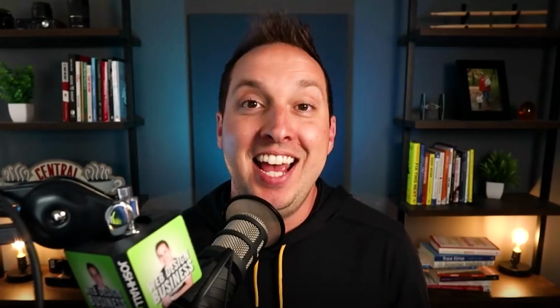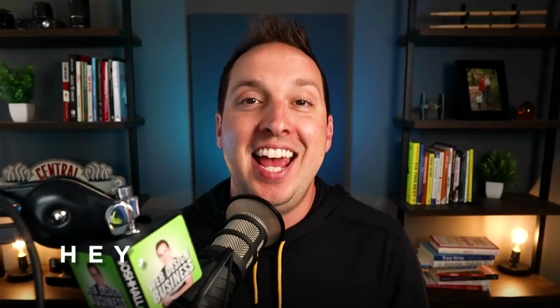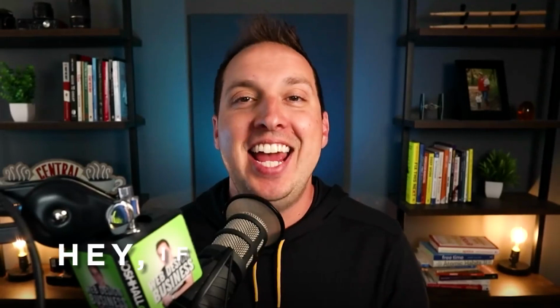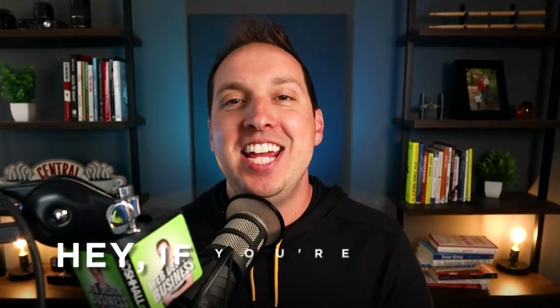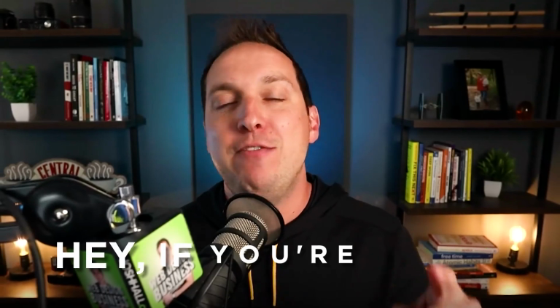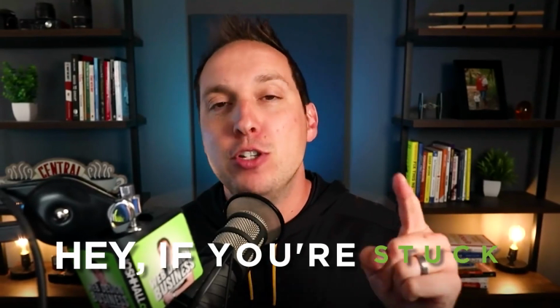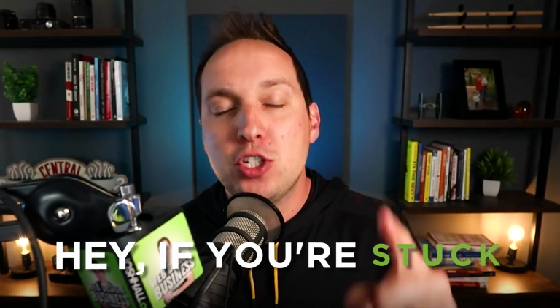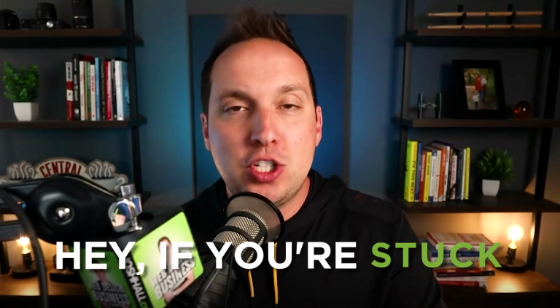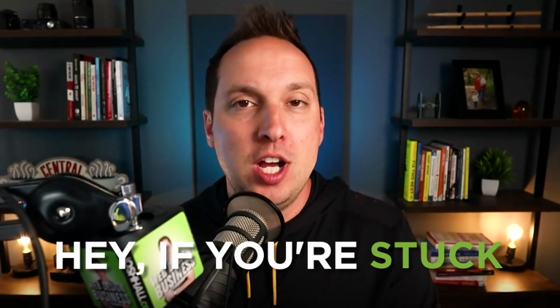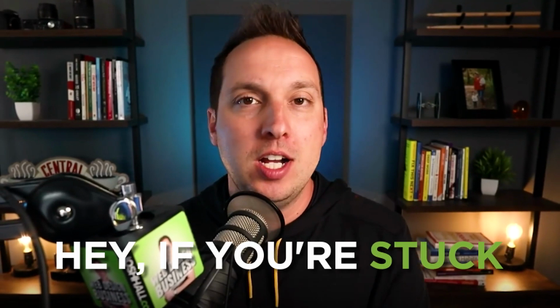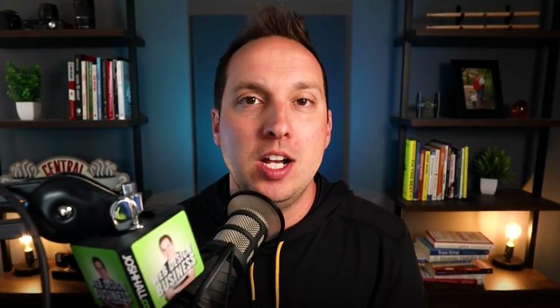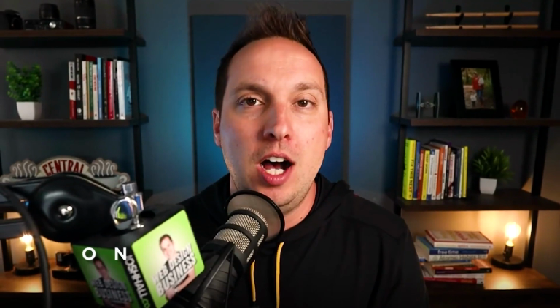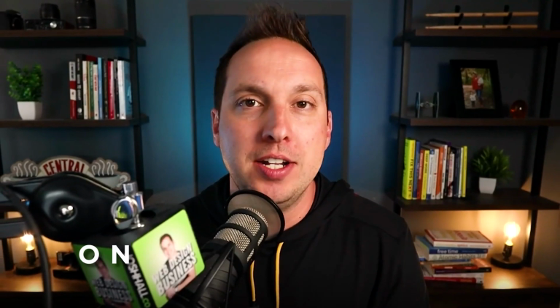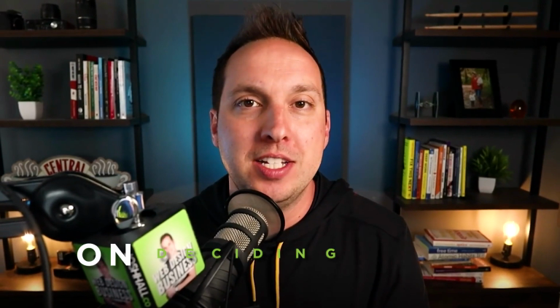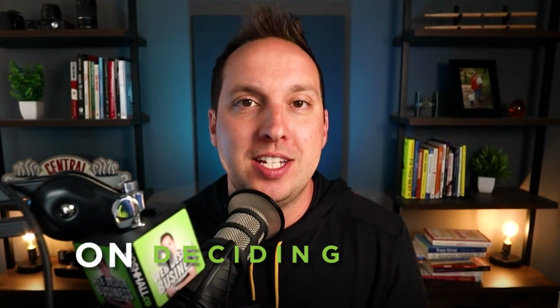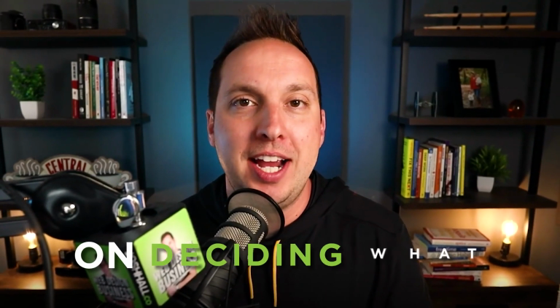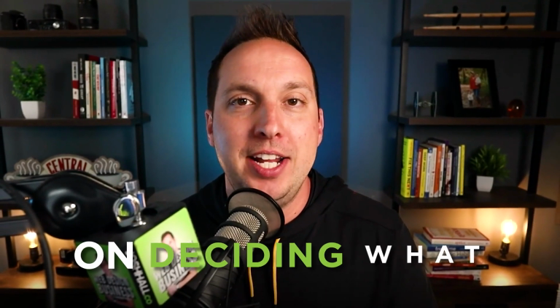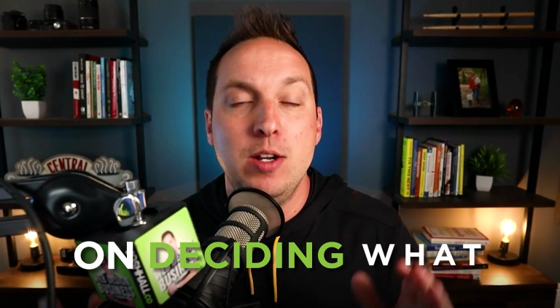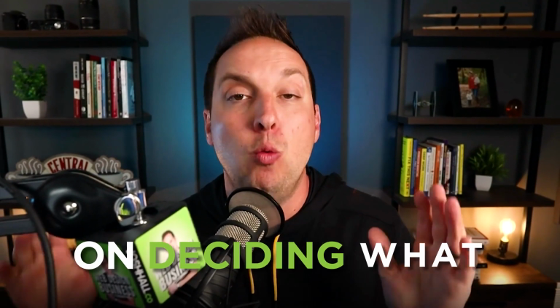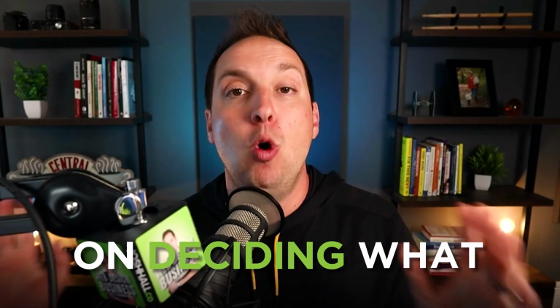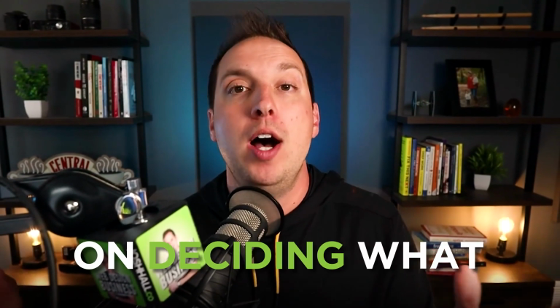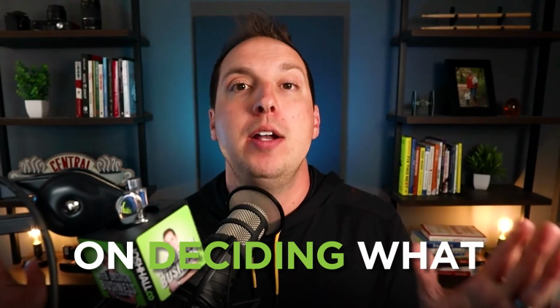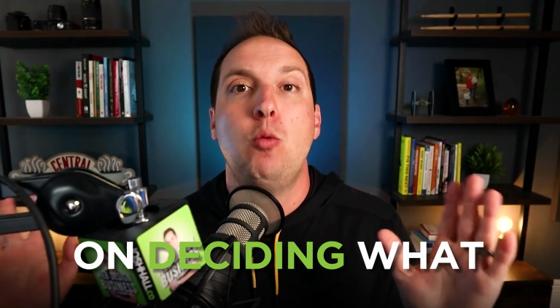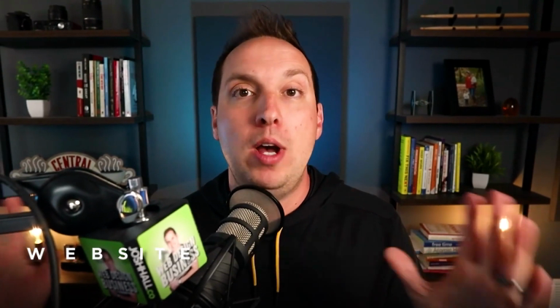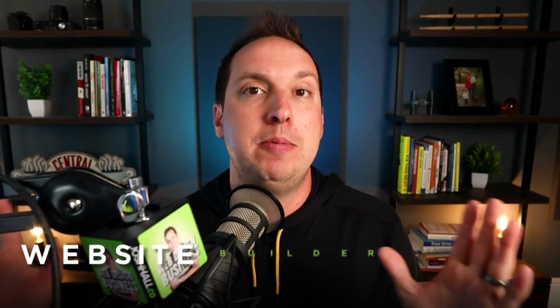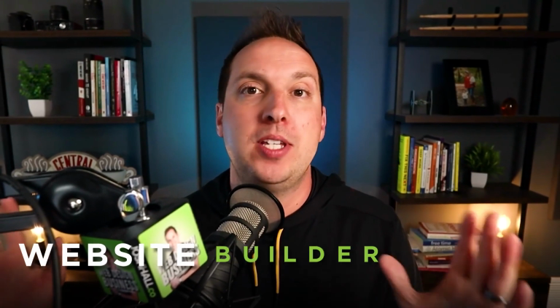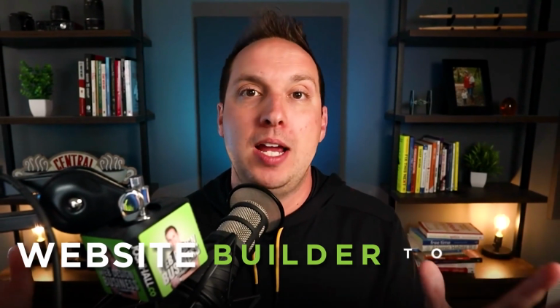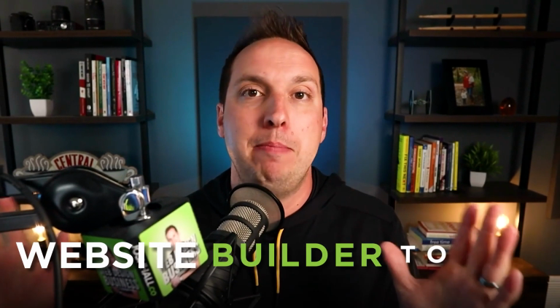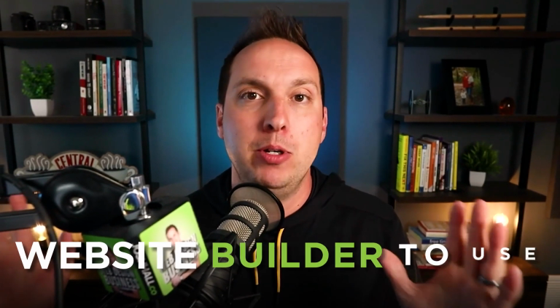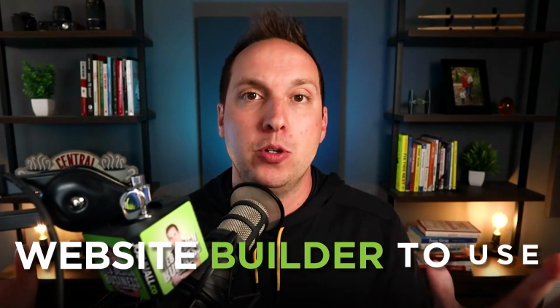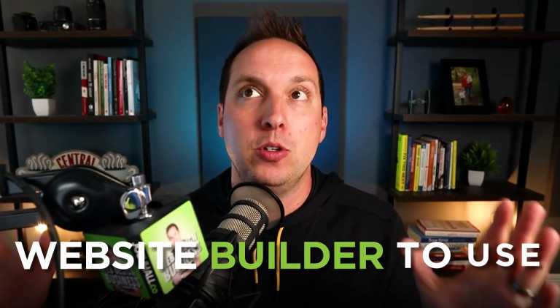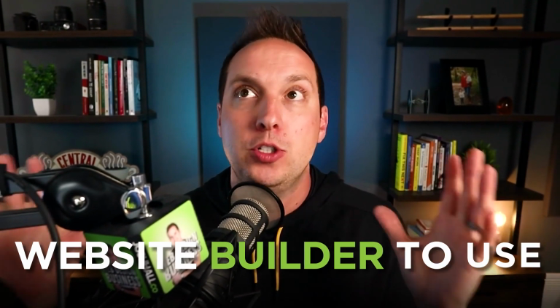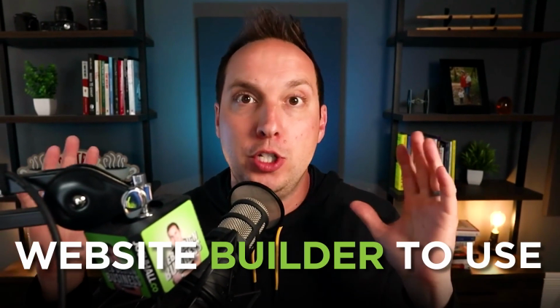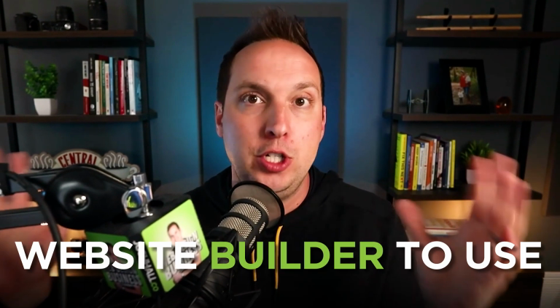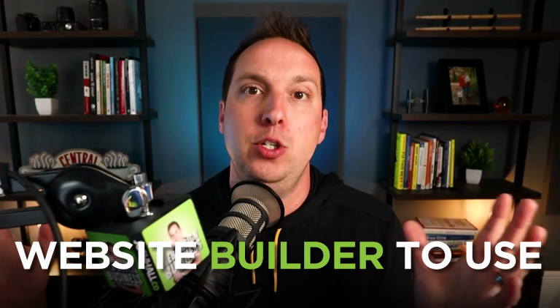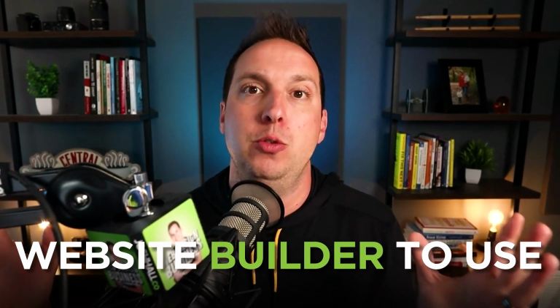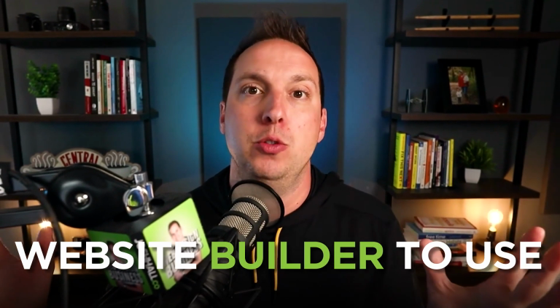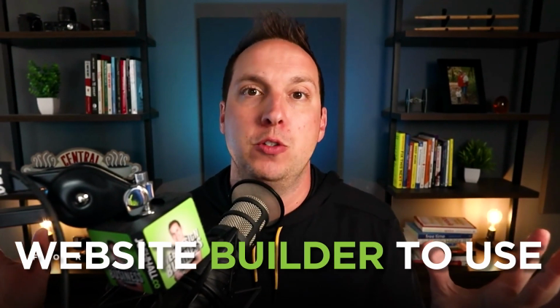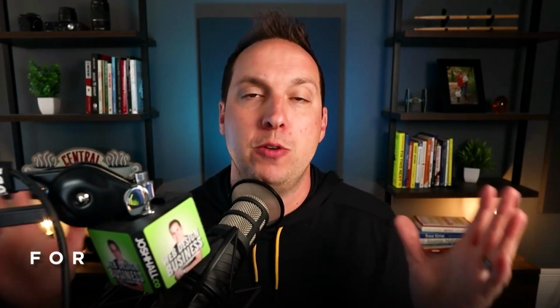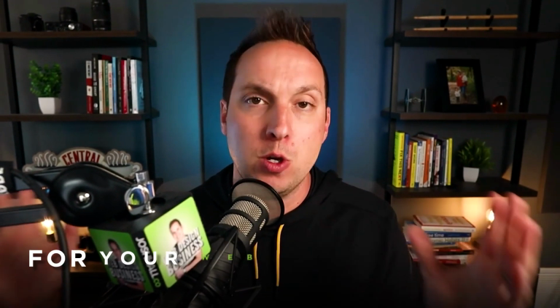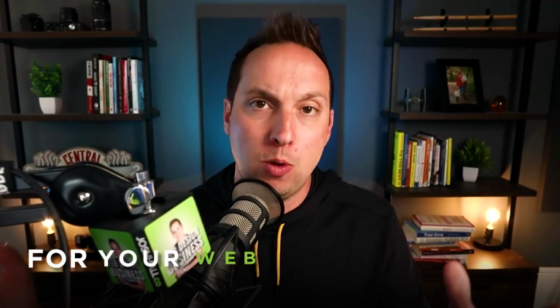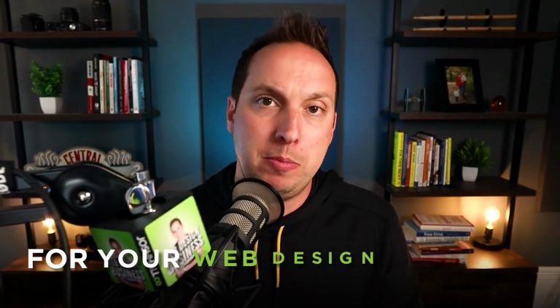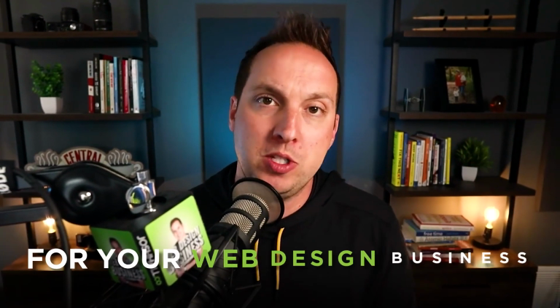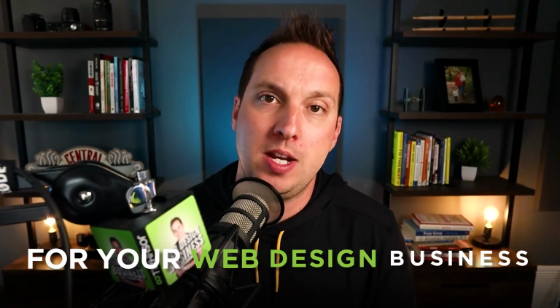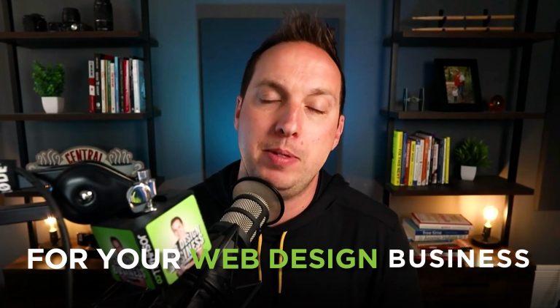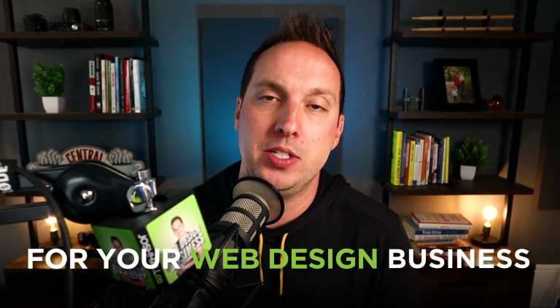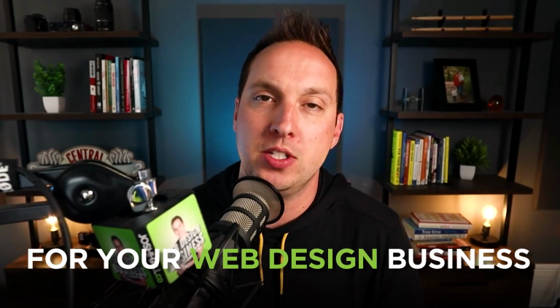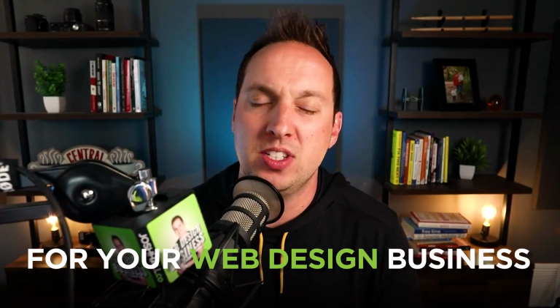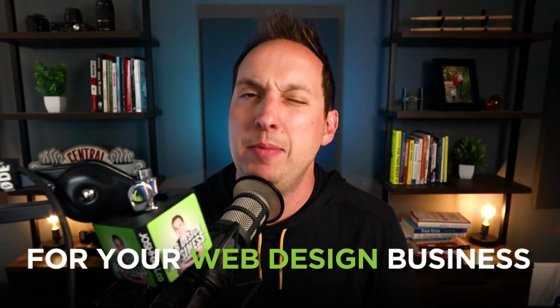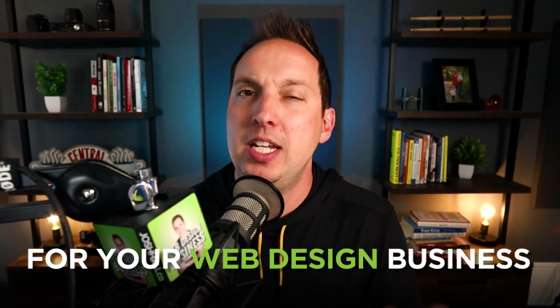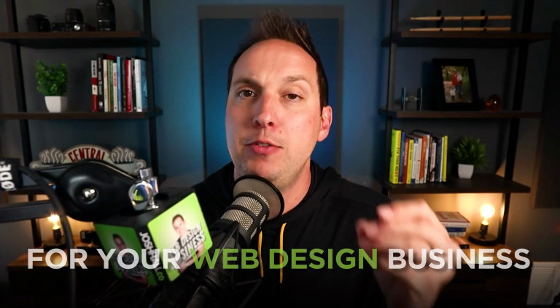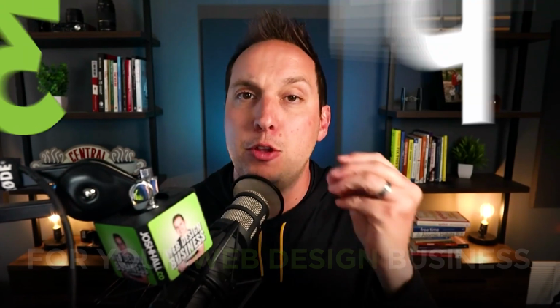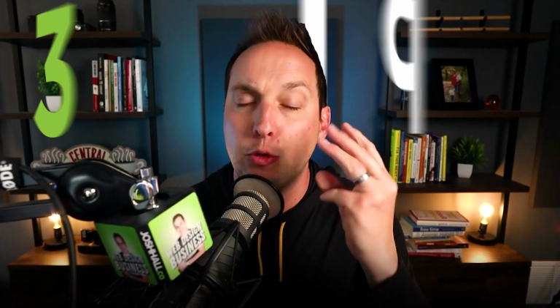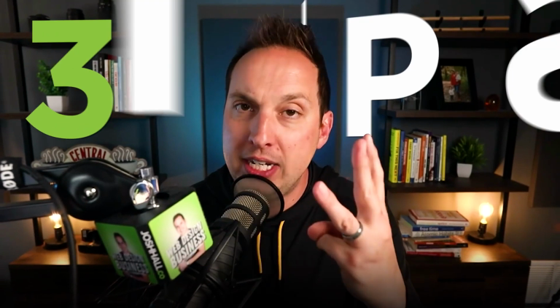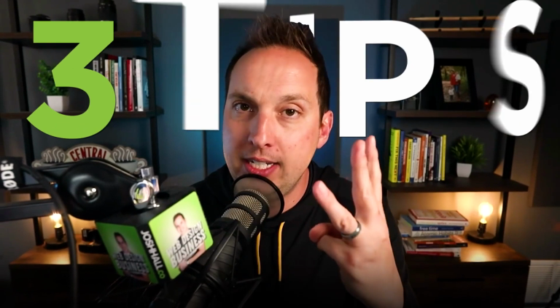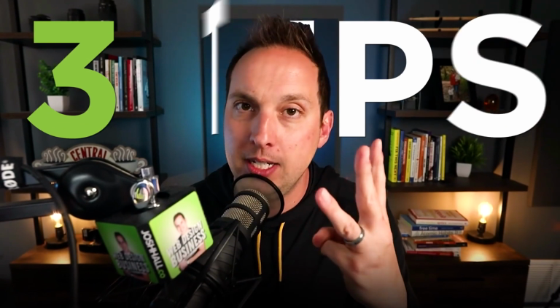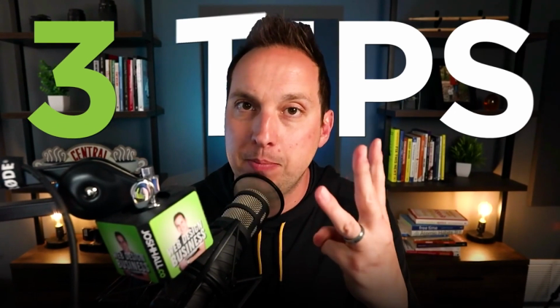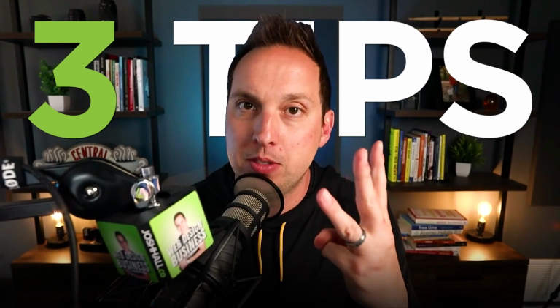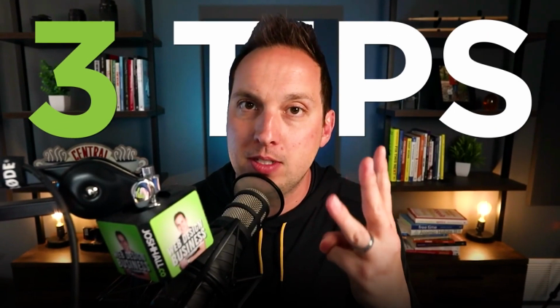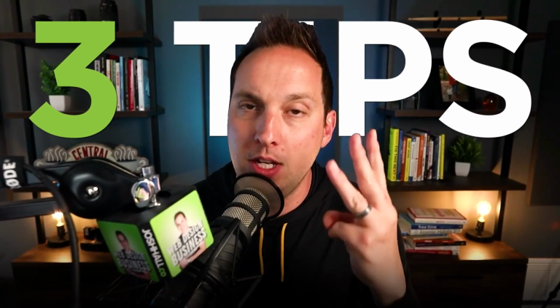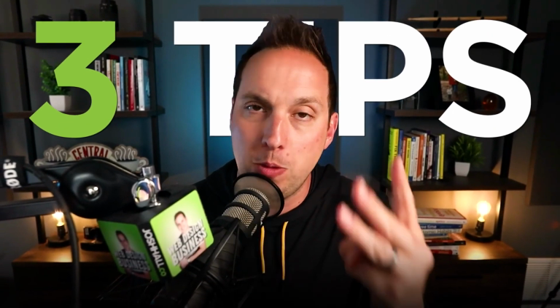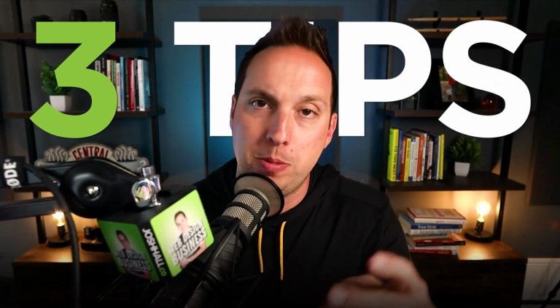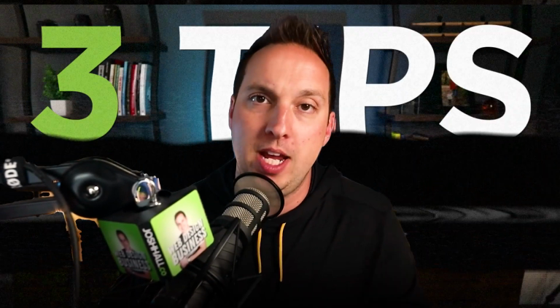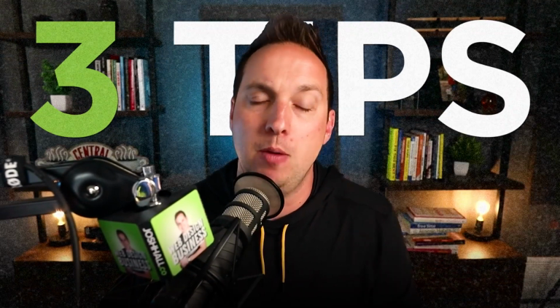Hey, if you're stuck on deciding what website builder to use for your web design business, let me give you three tips to help you out.